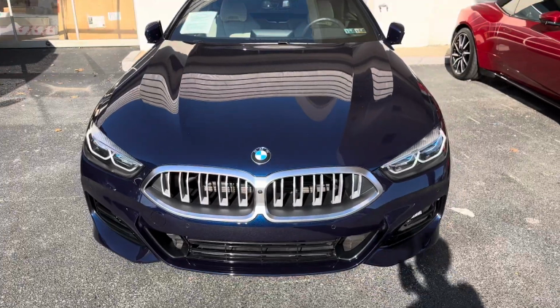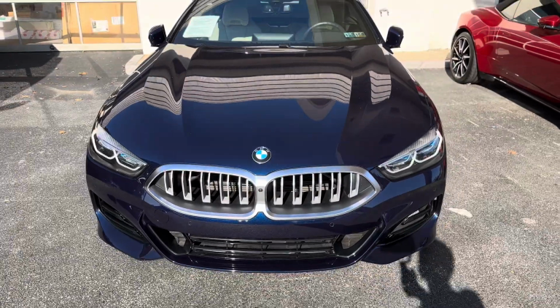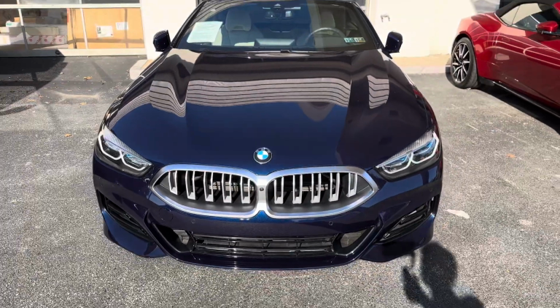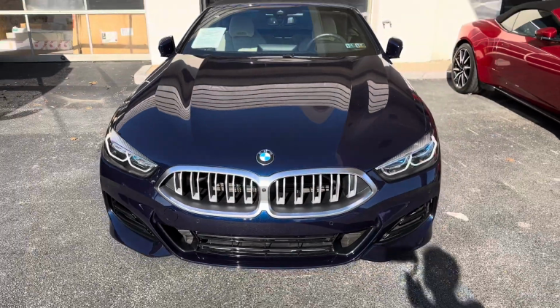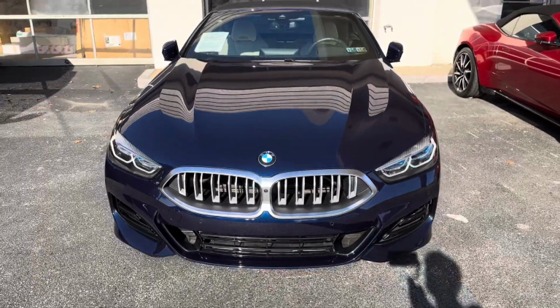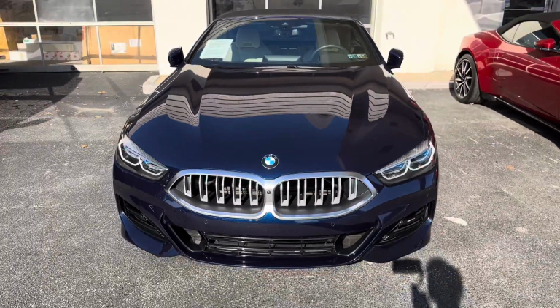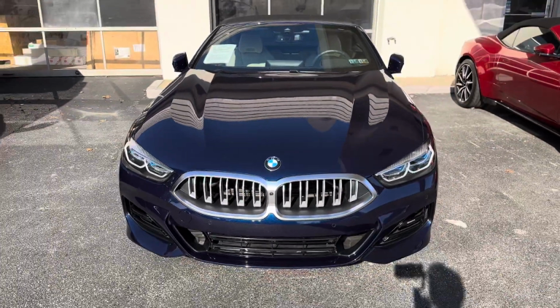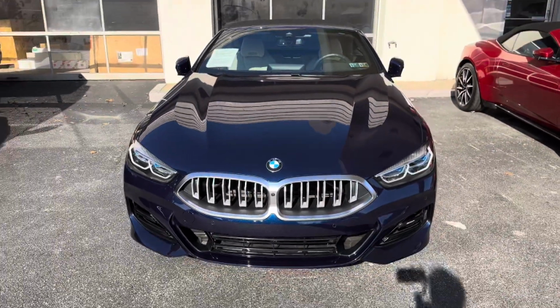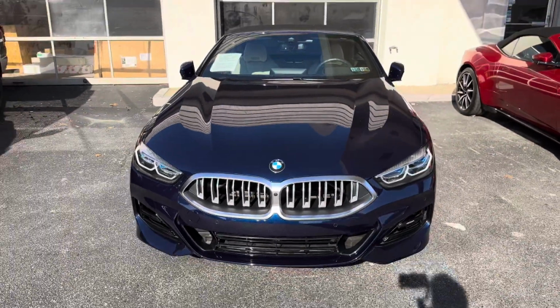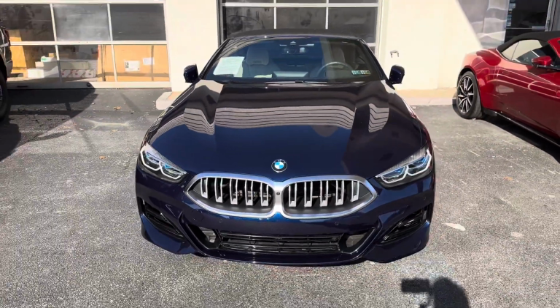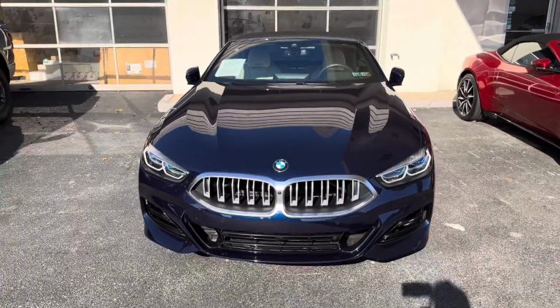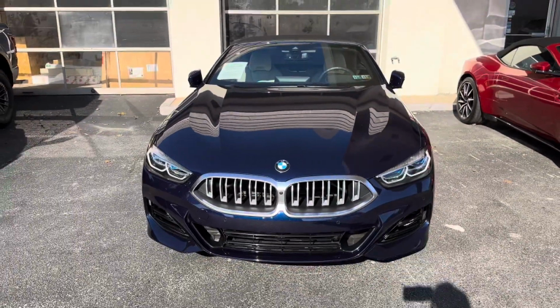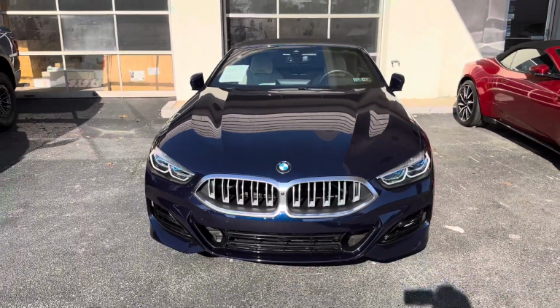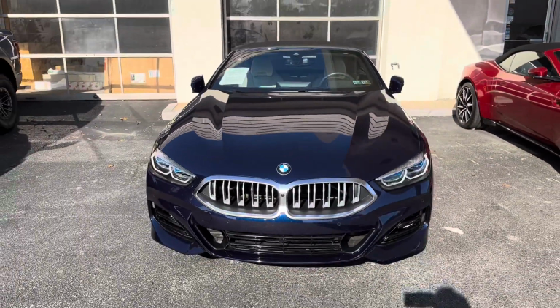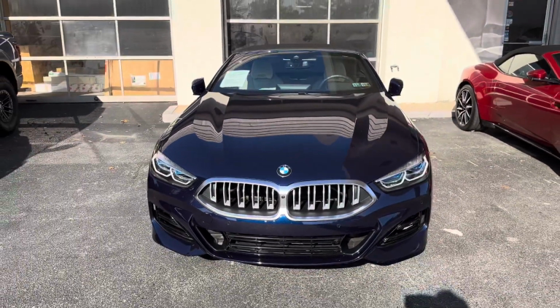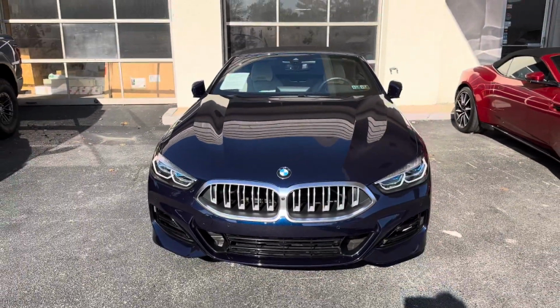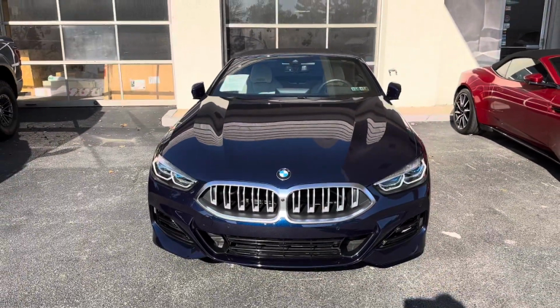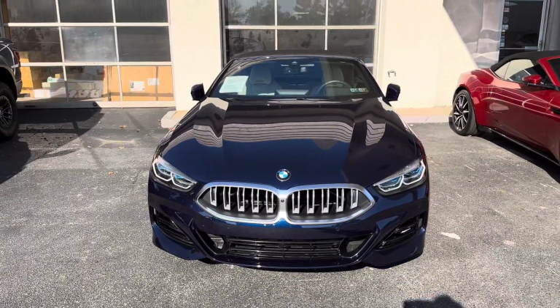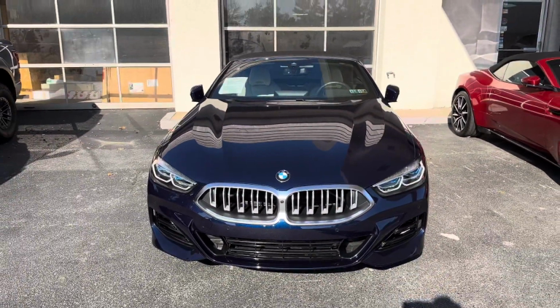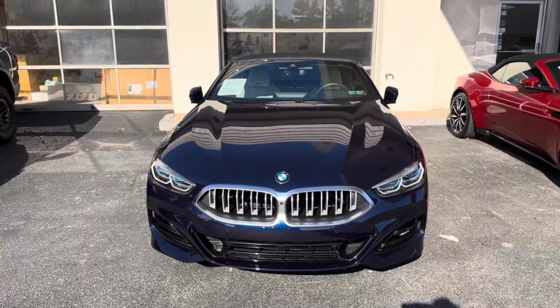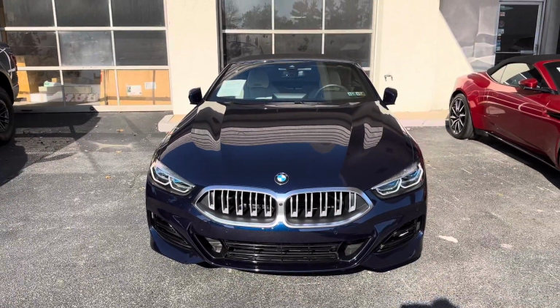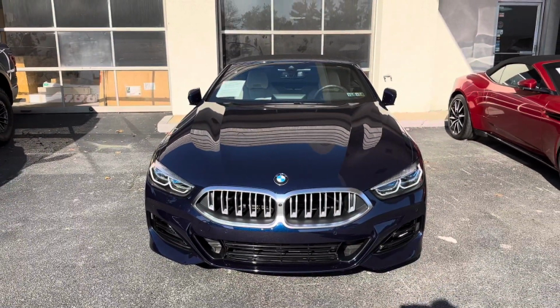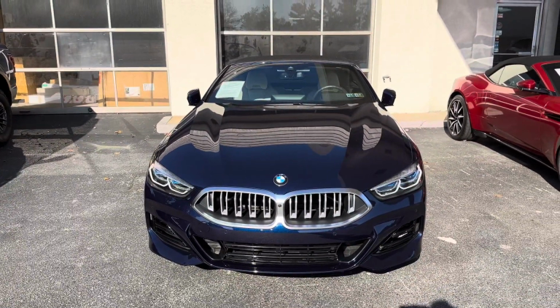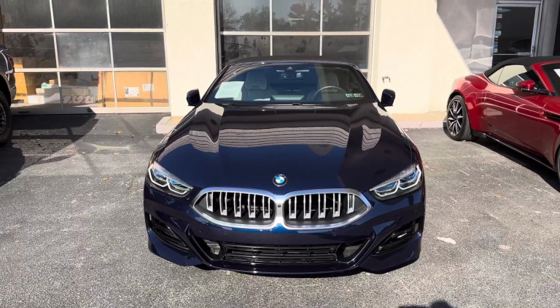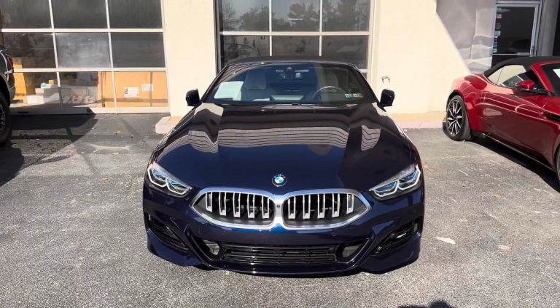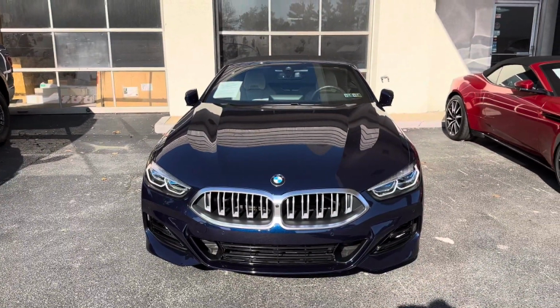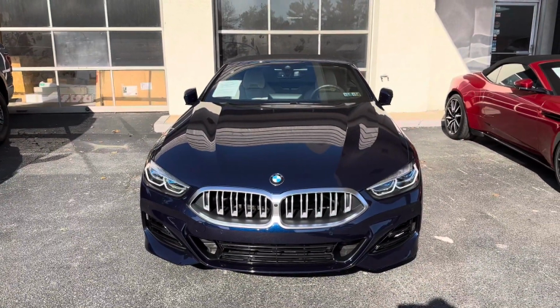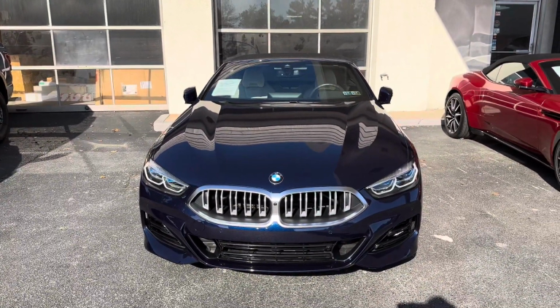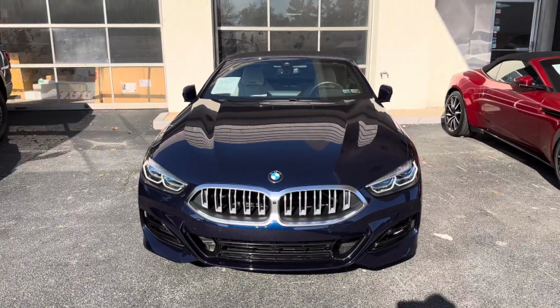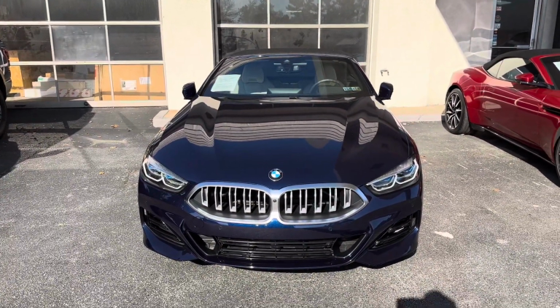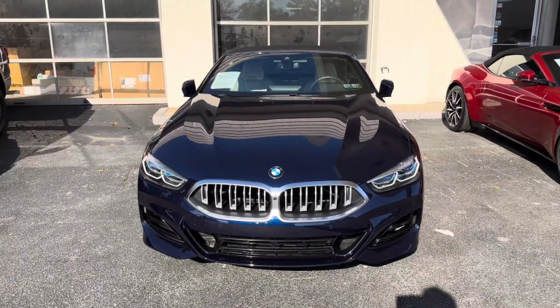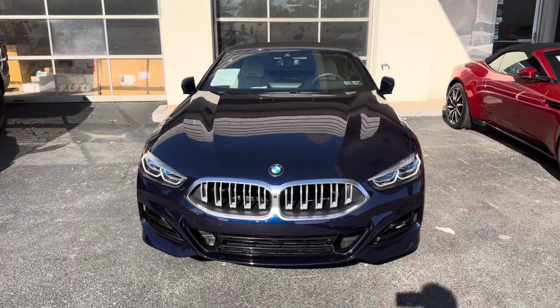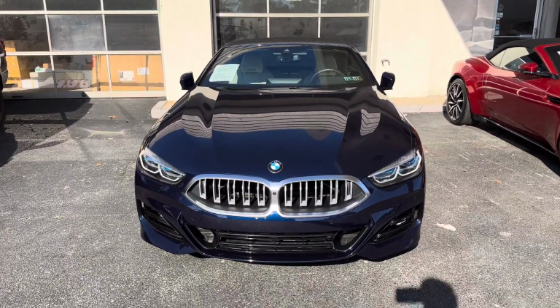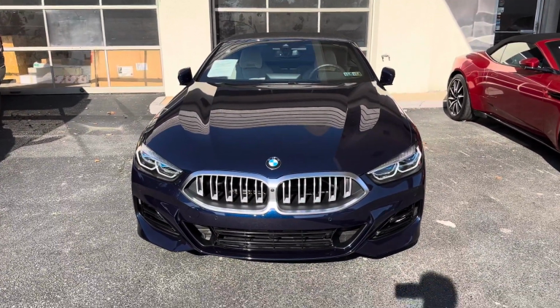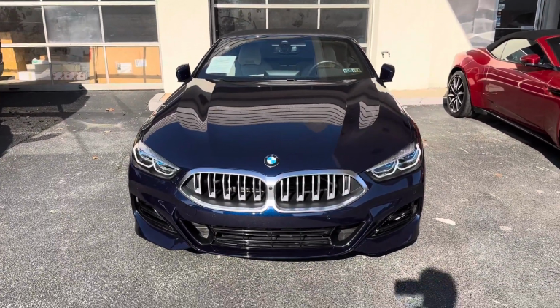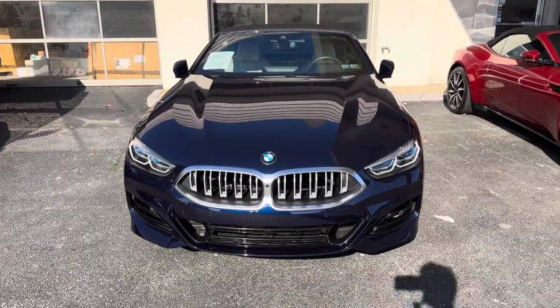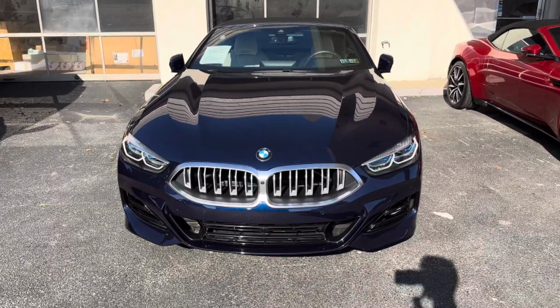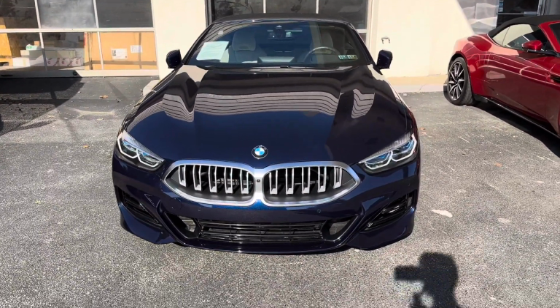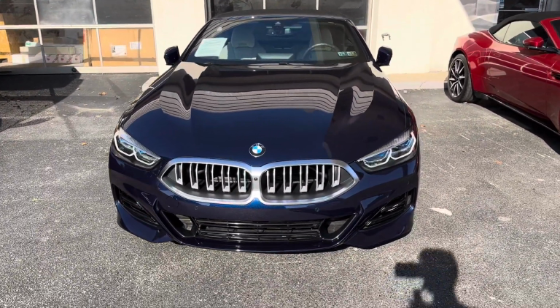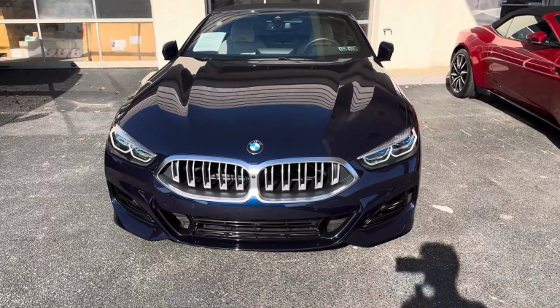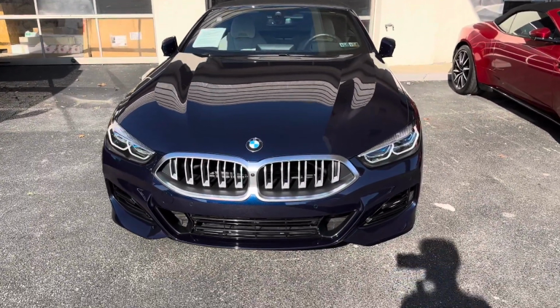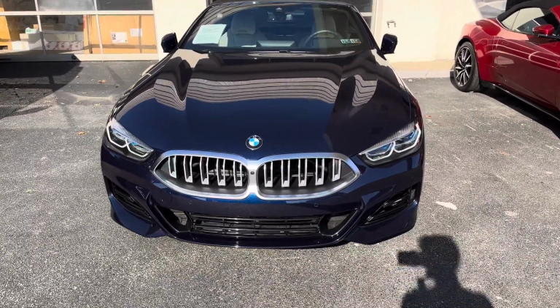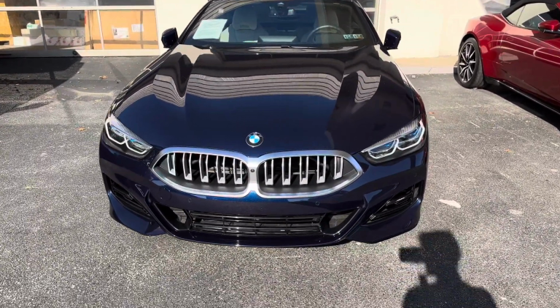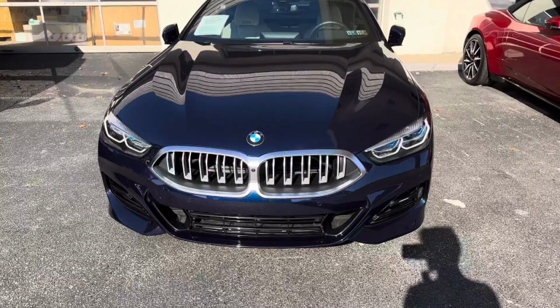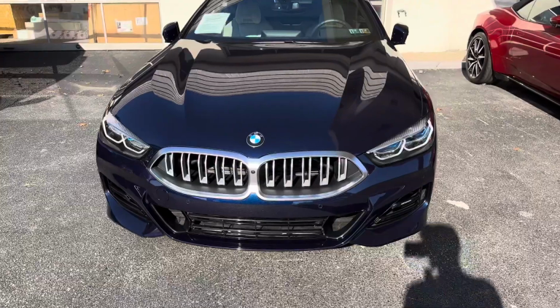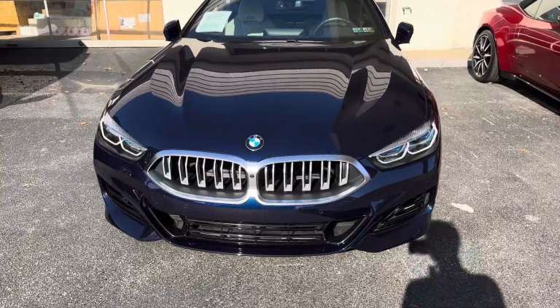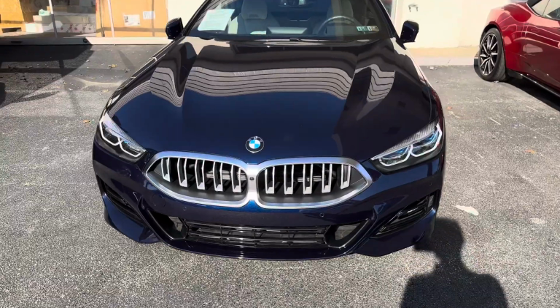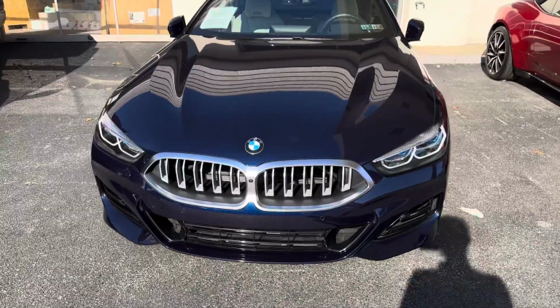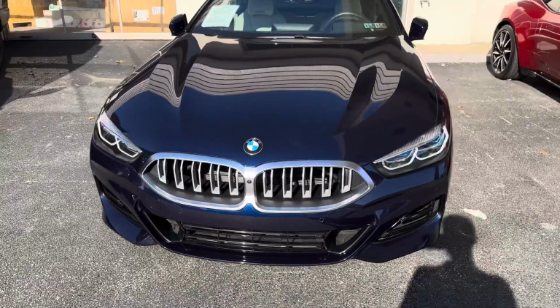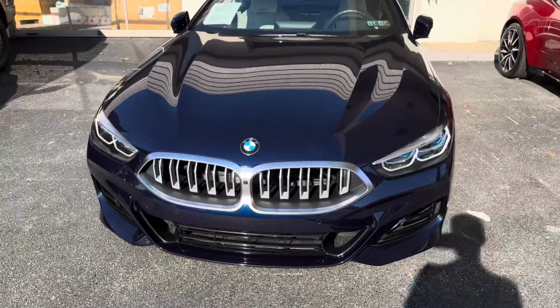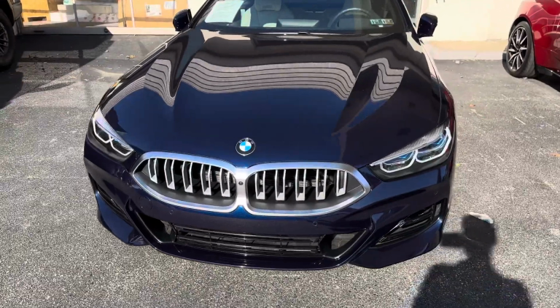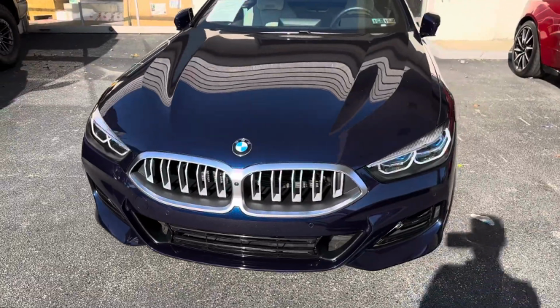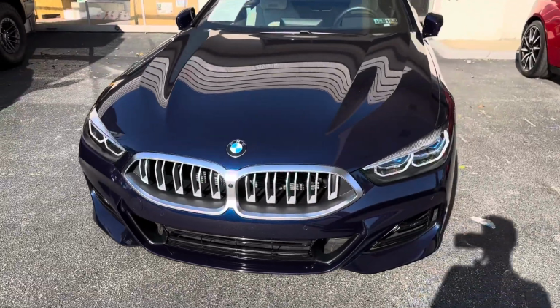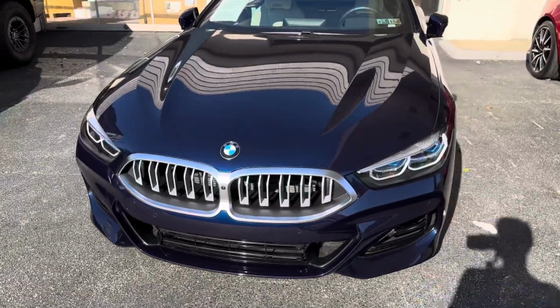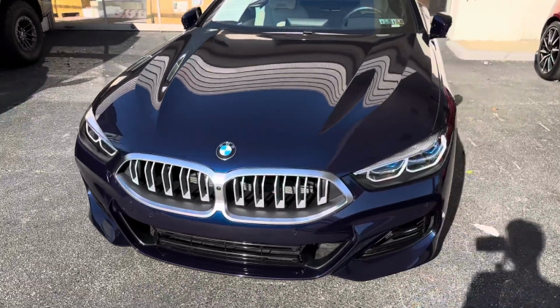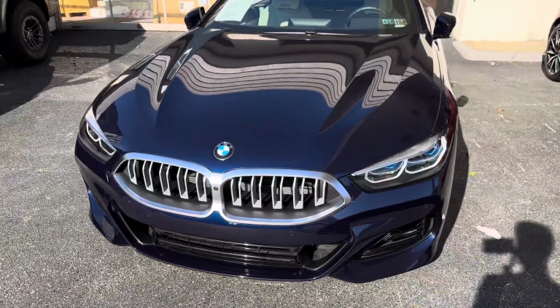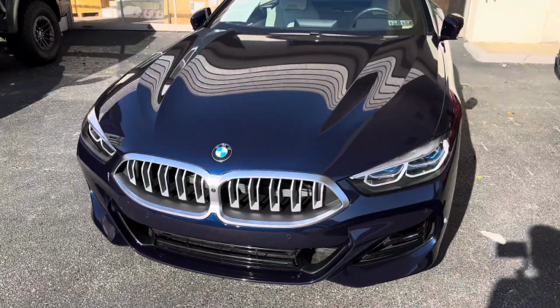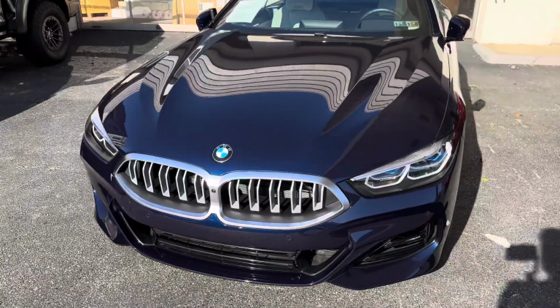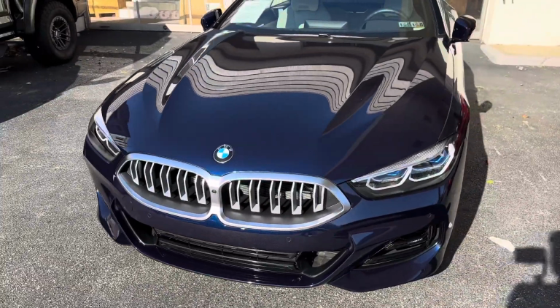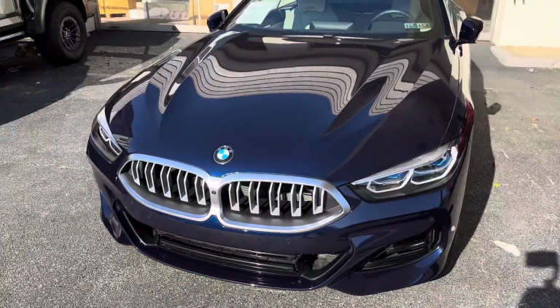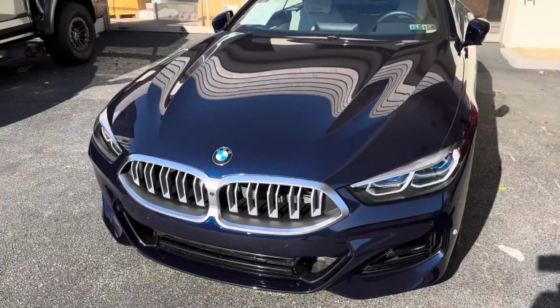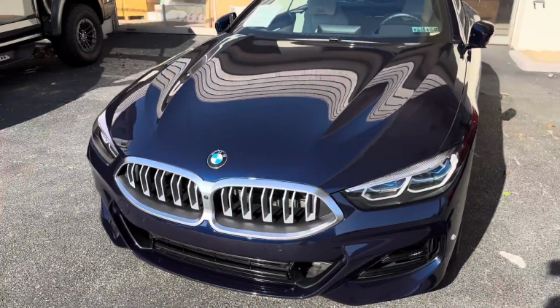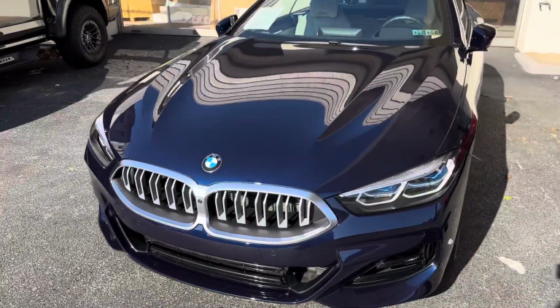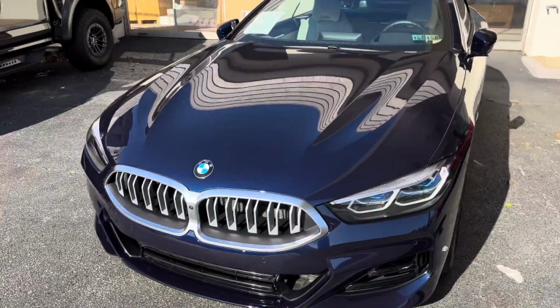Hey guys, Zed Productions here. Welcome back to another video. In this video, I'm taking a look at this gorgeous BMW 840i.